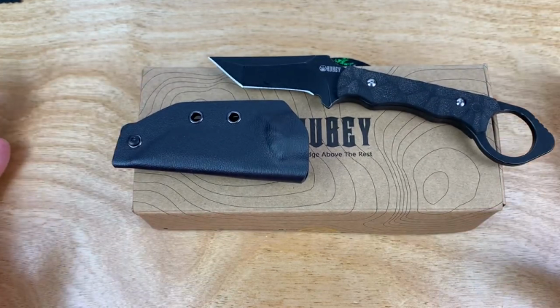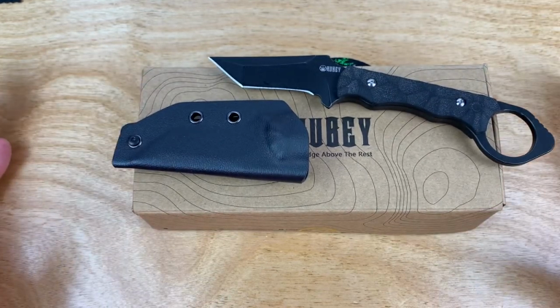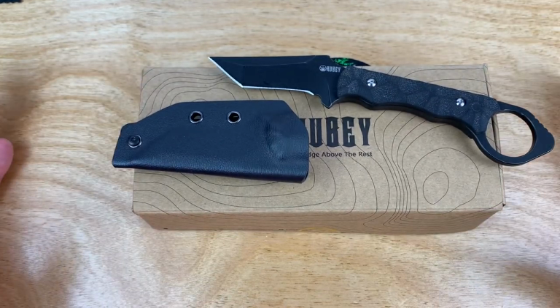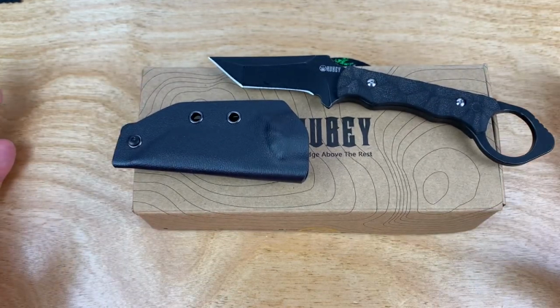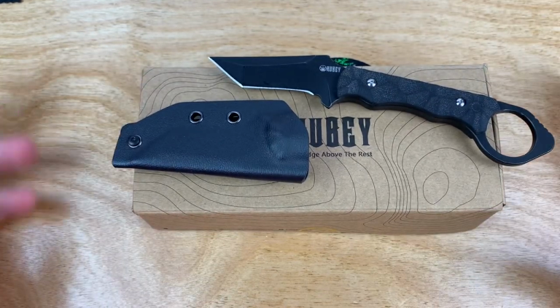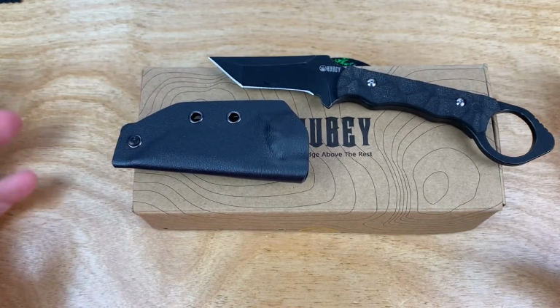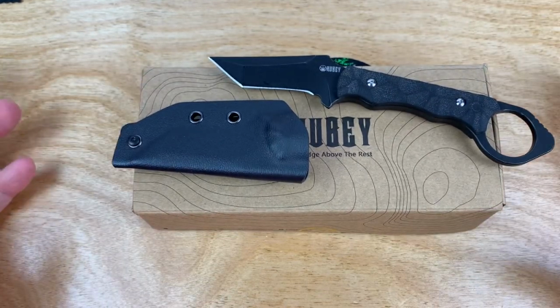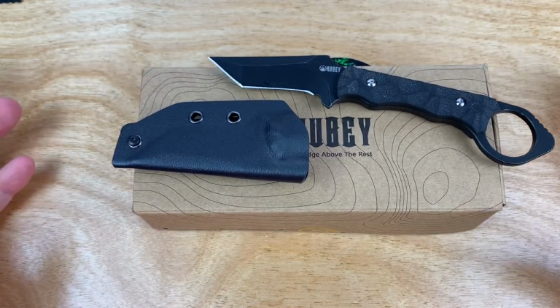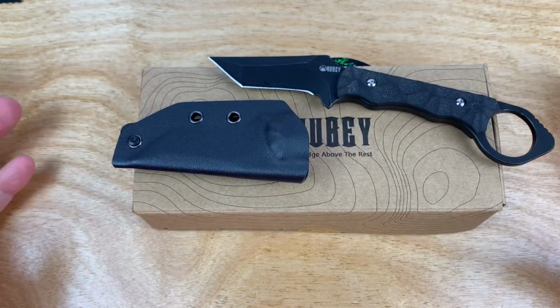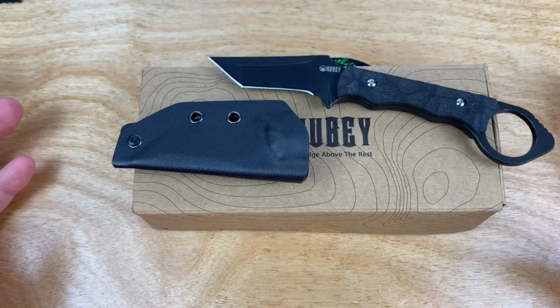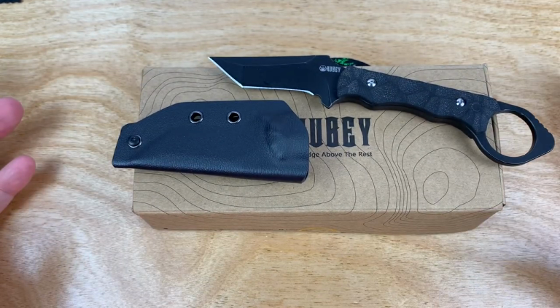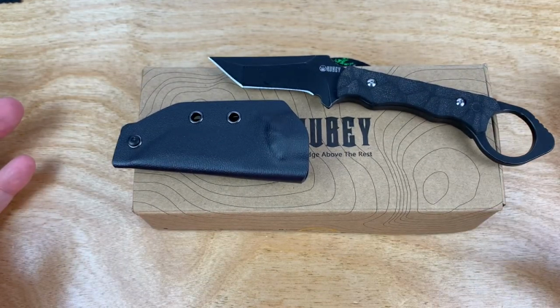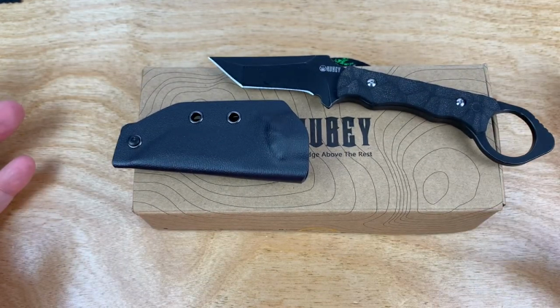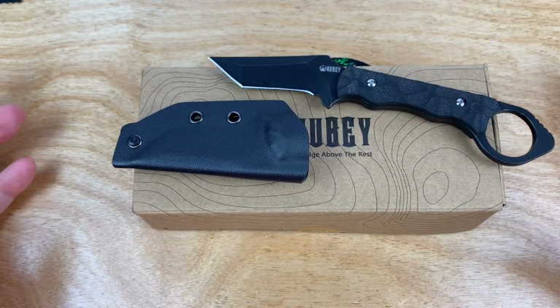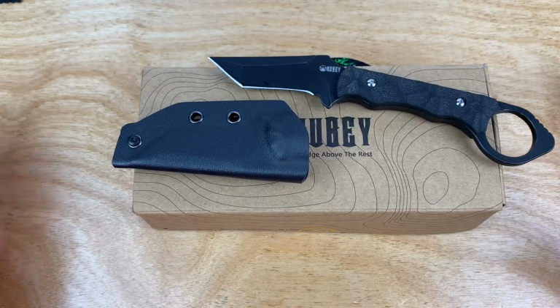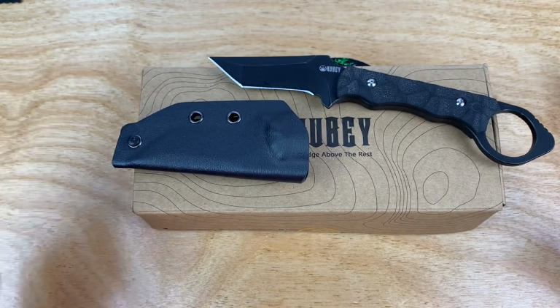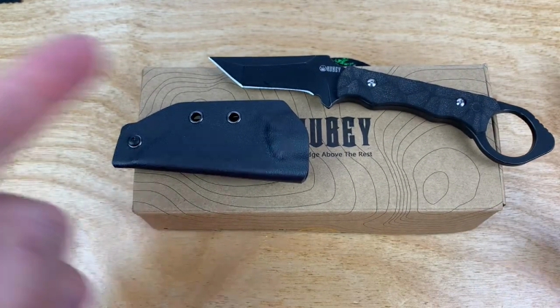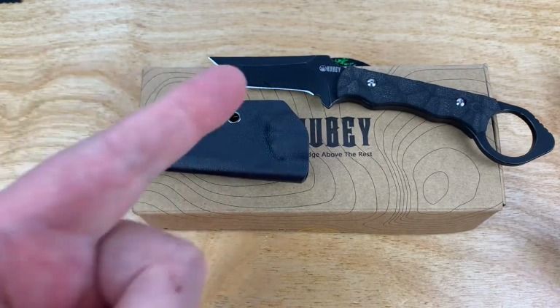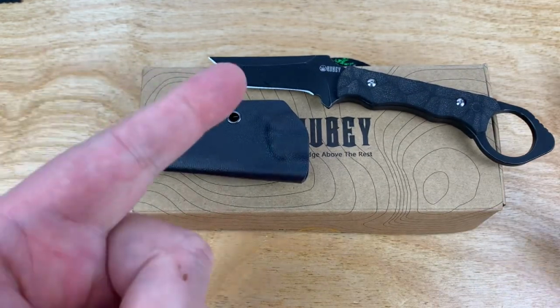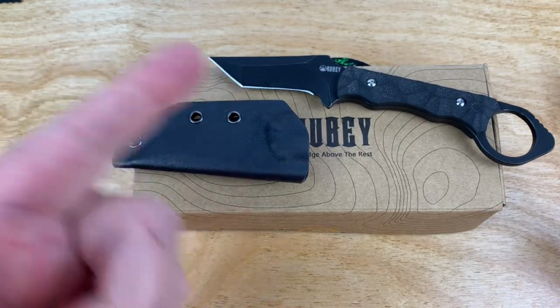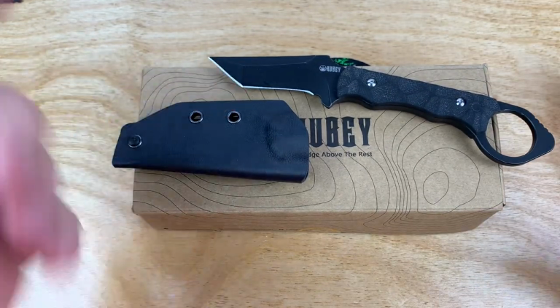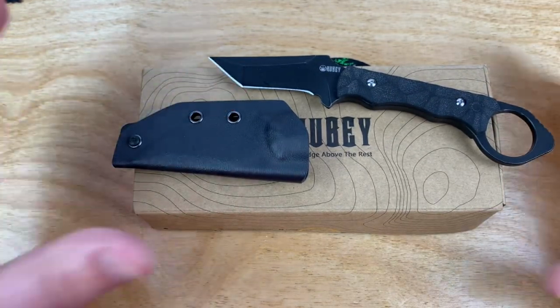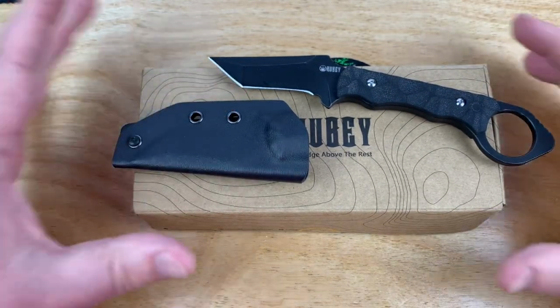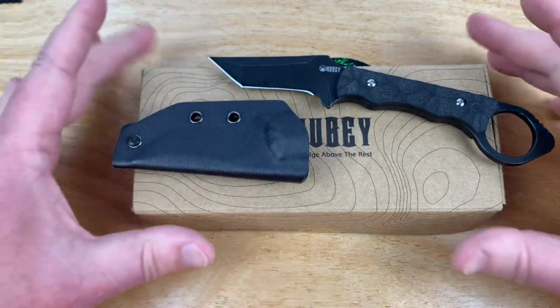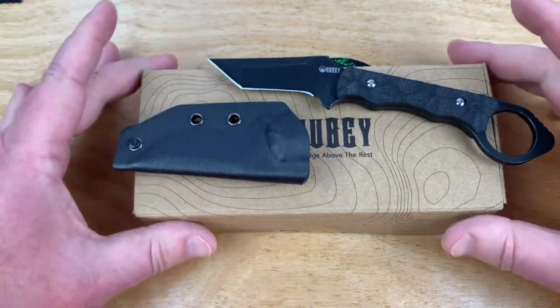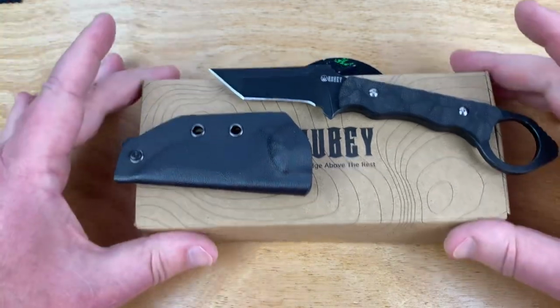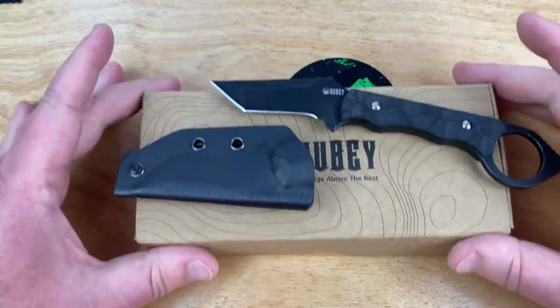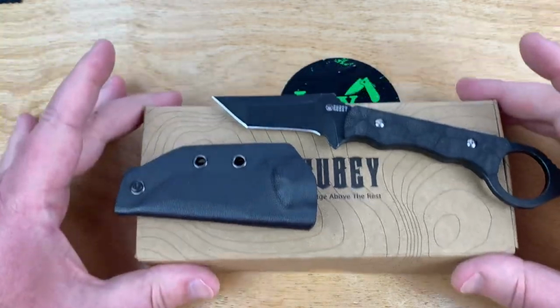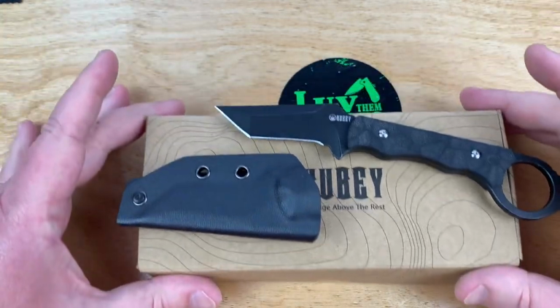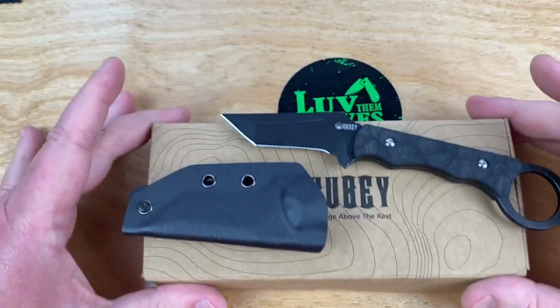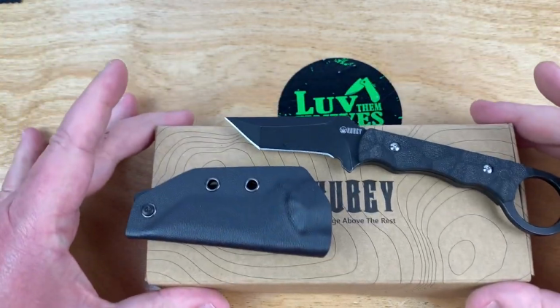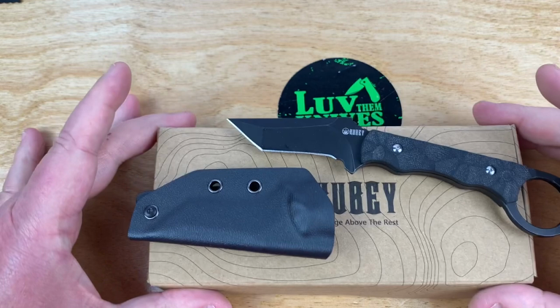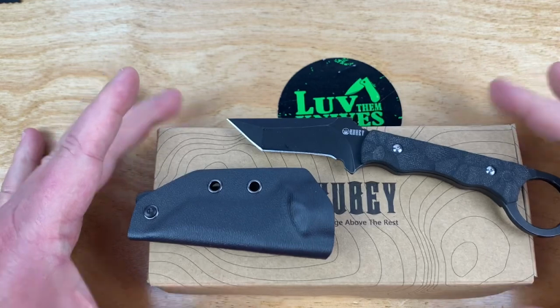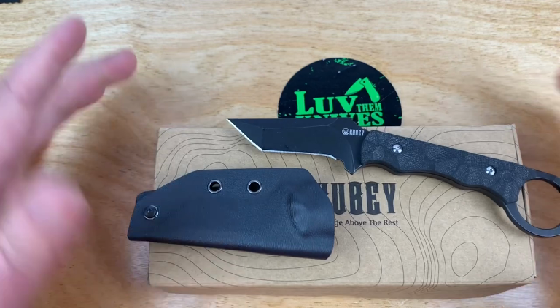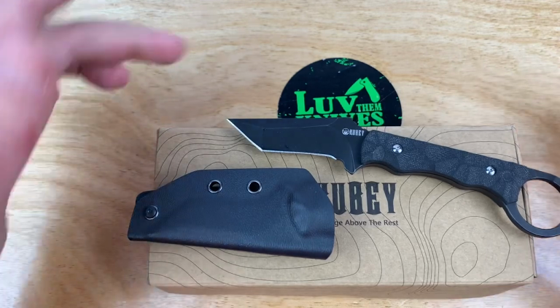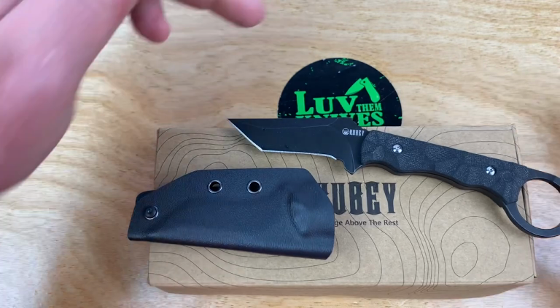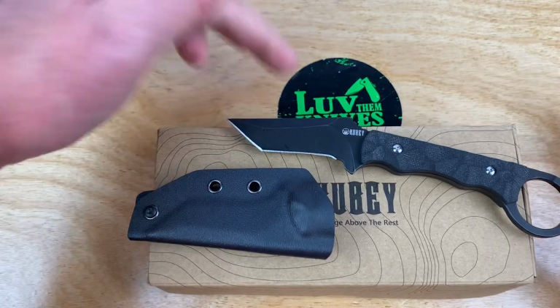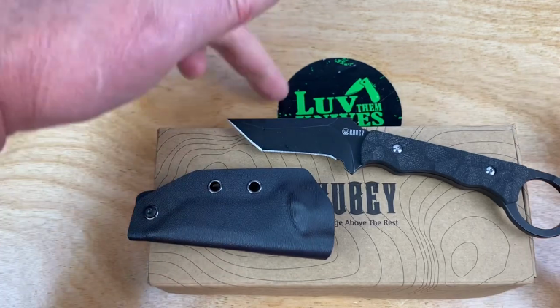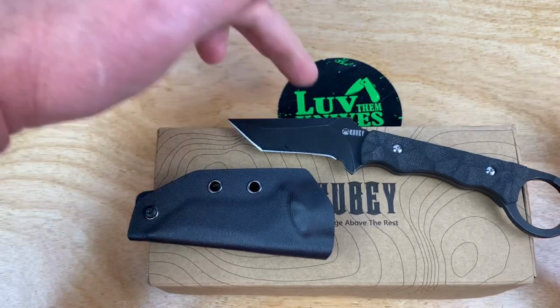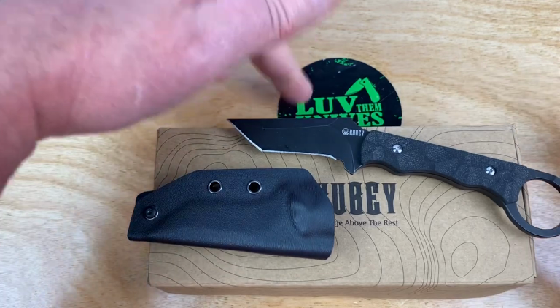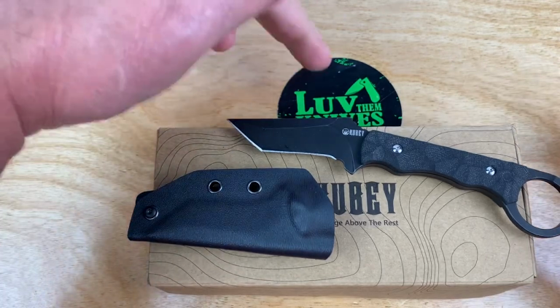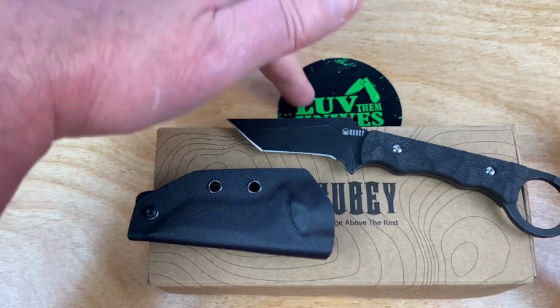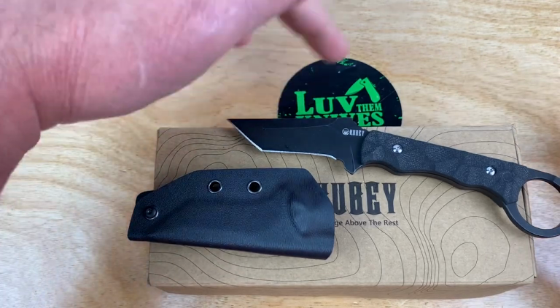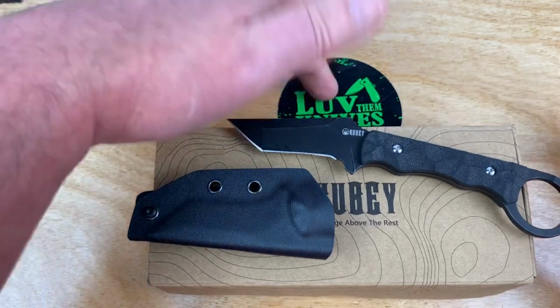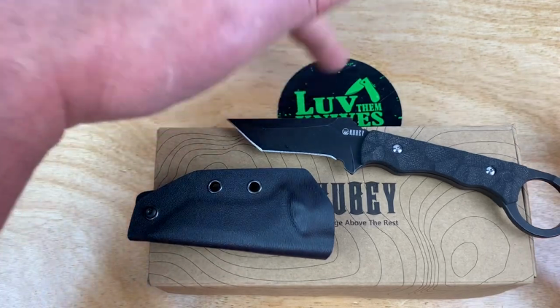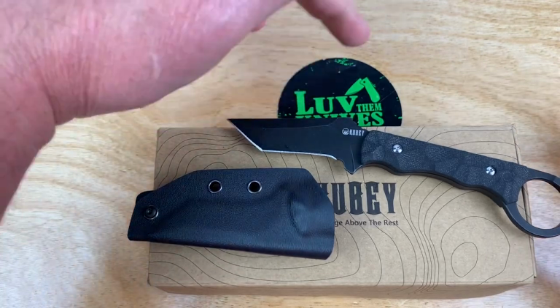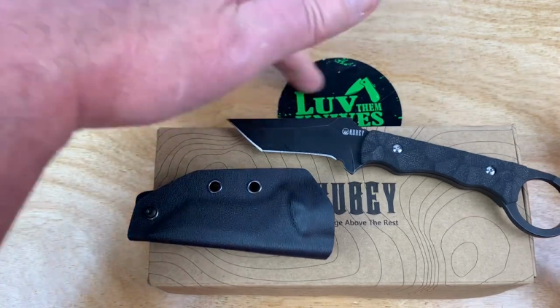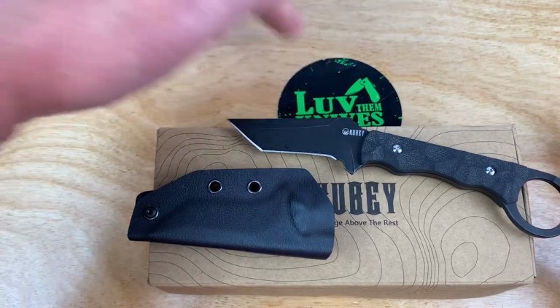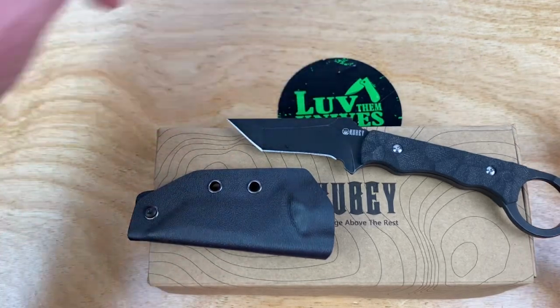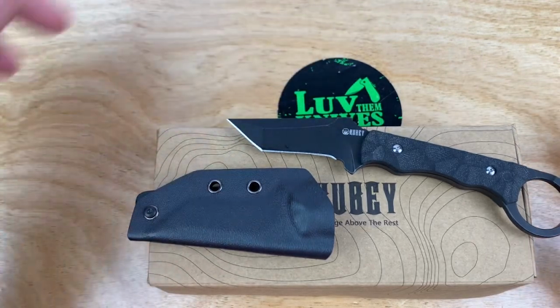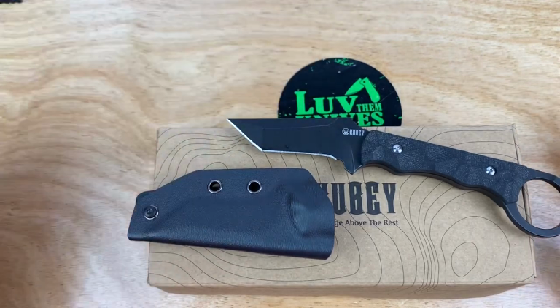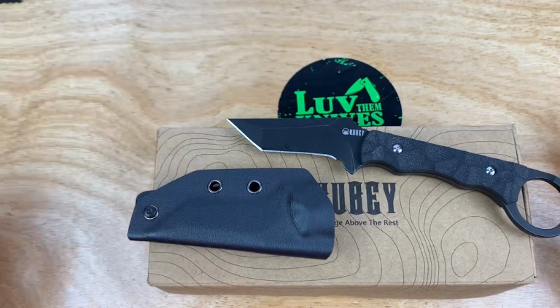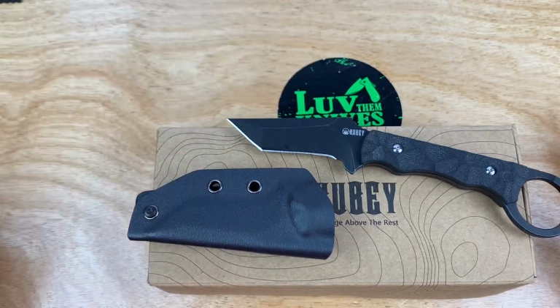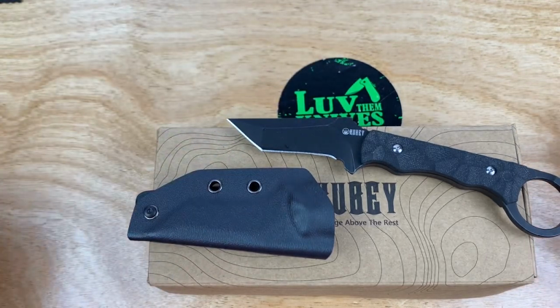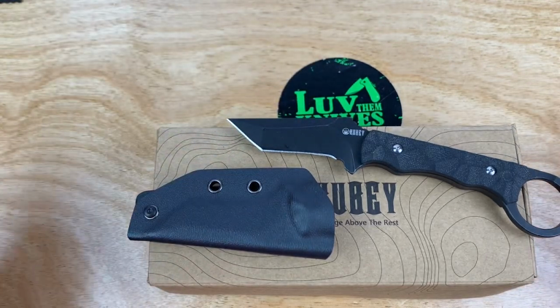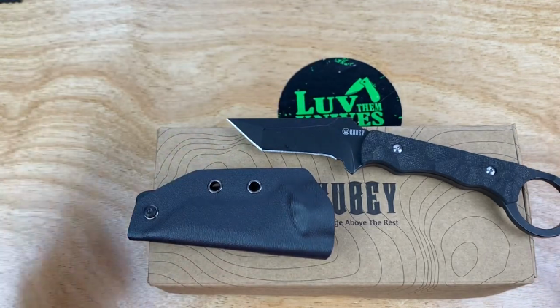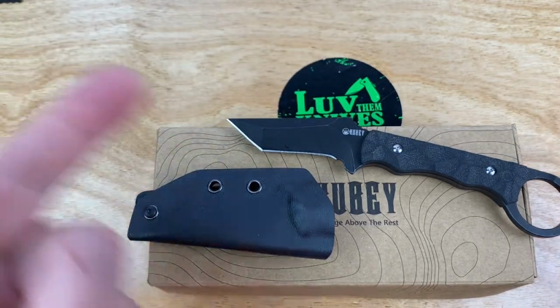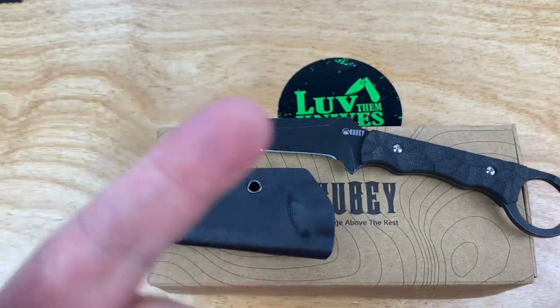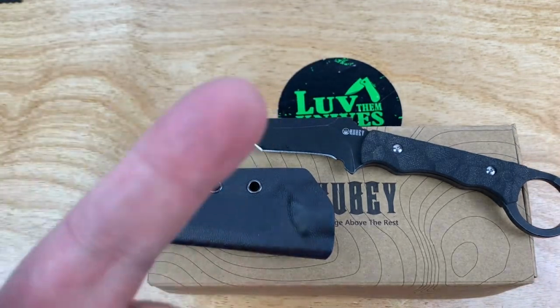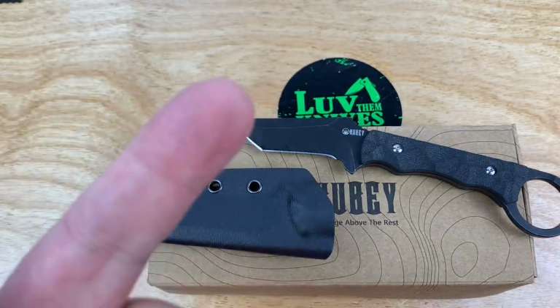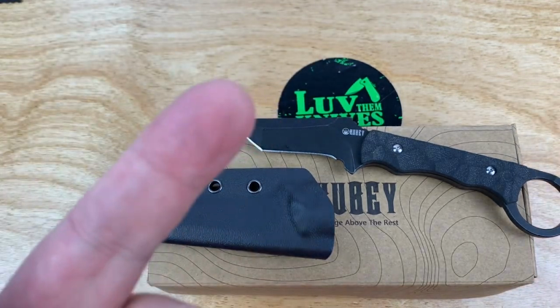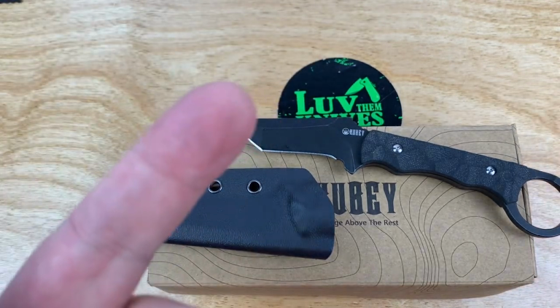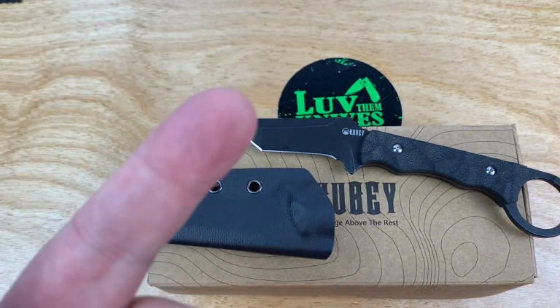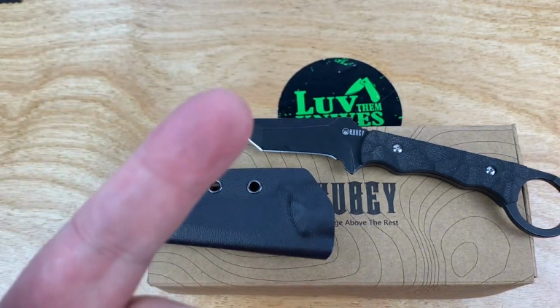I'm gonna let you go. We do love them knives — you guys stay sharp.